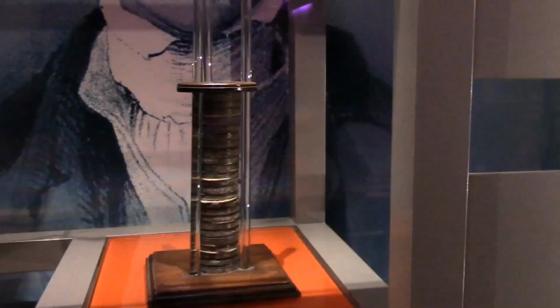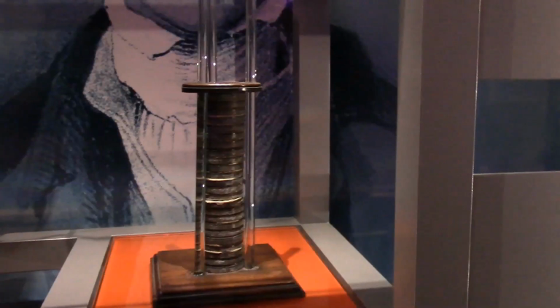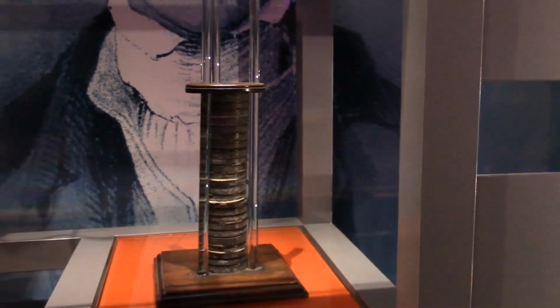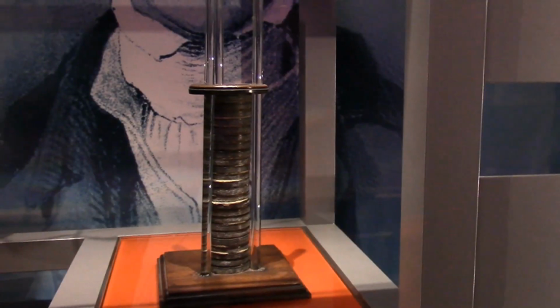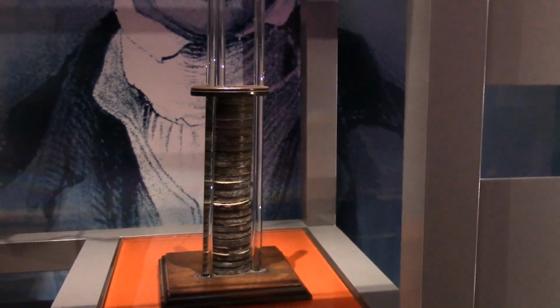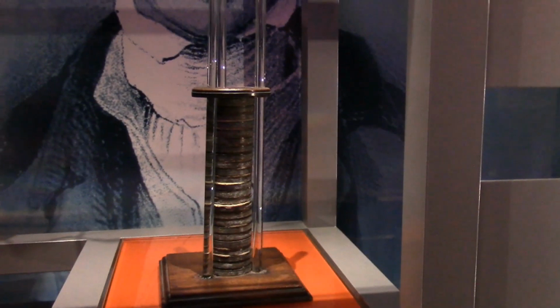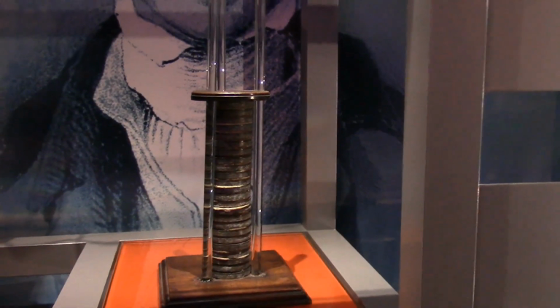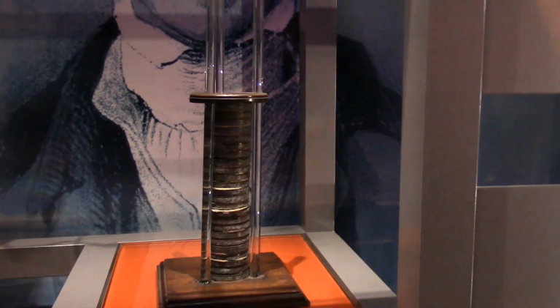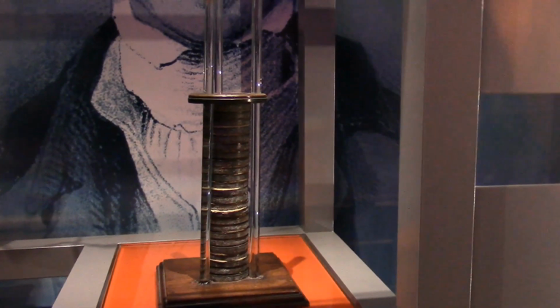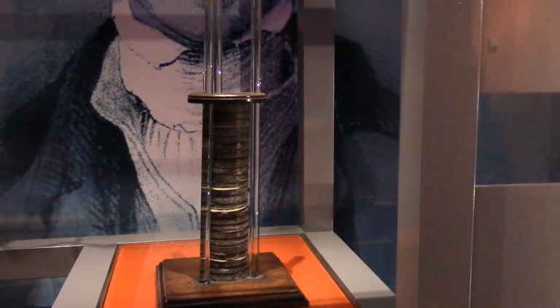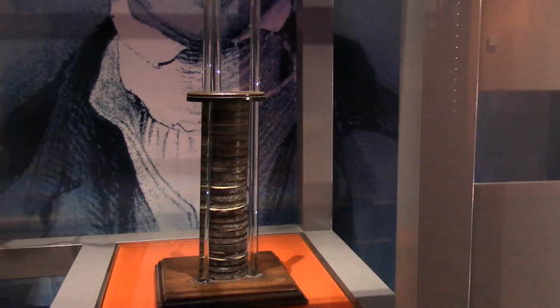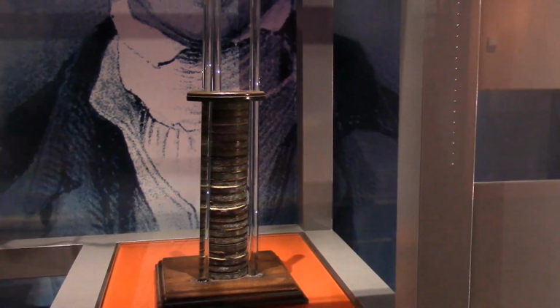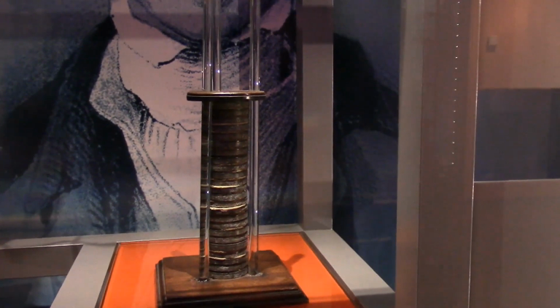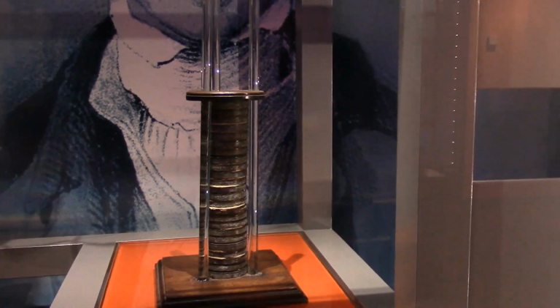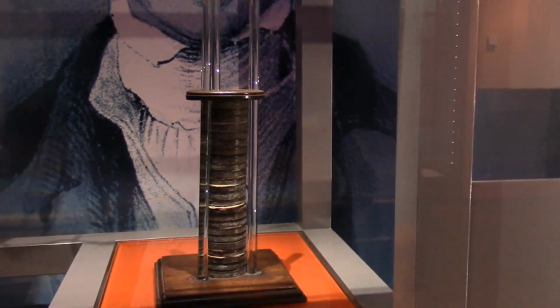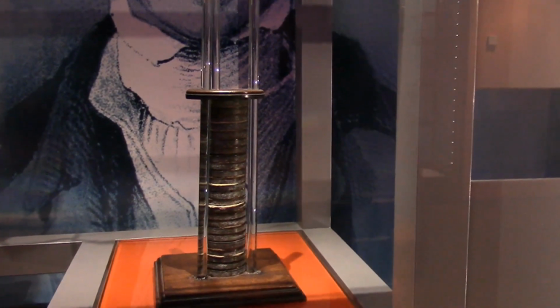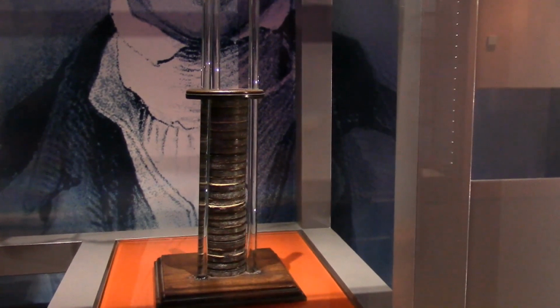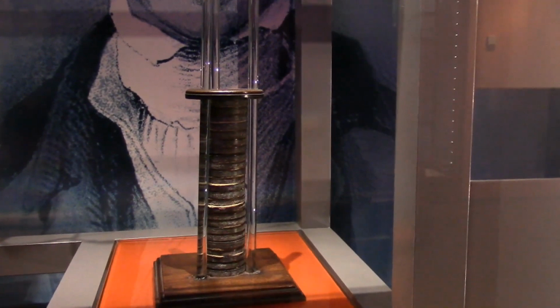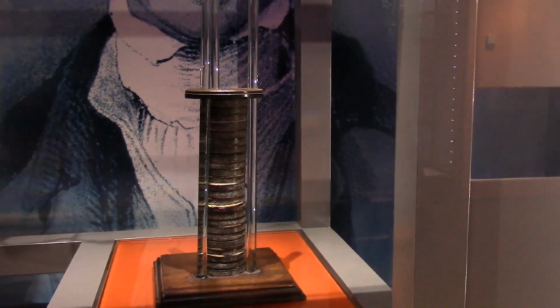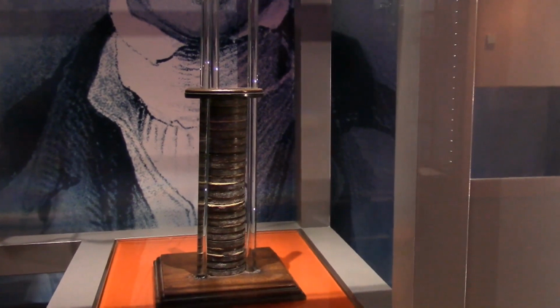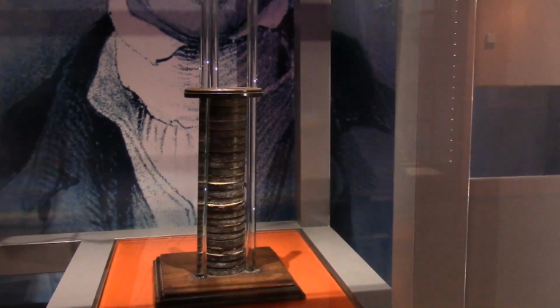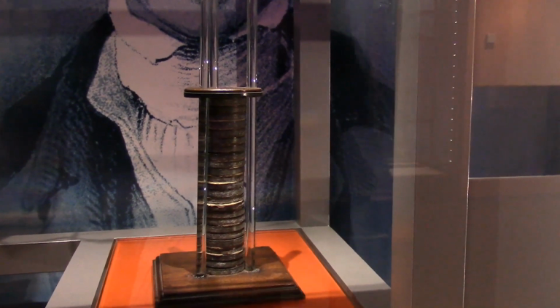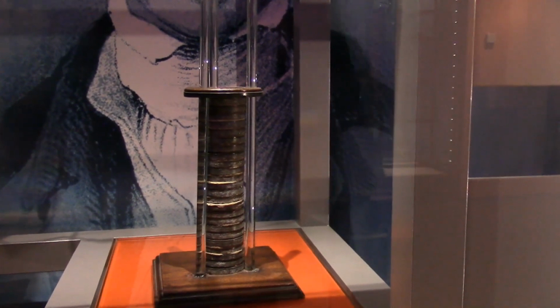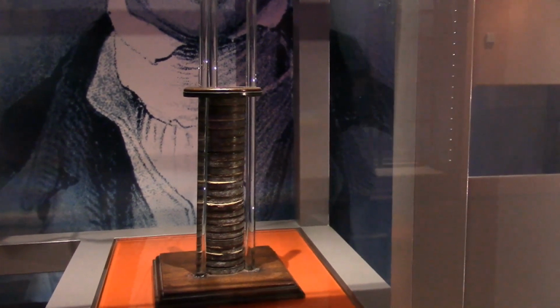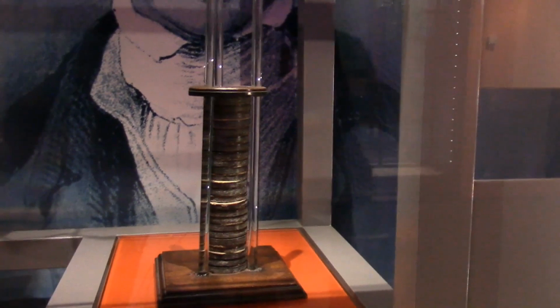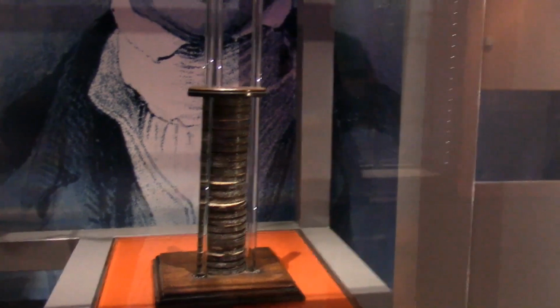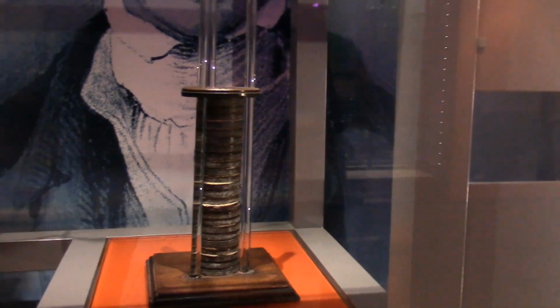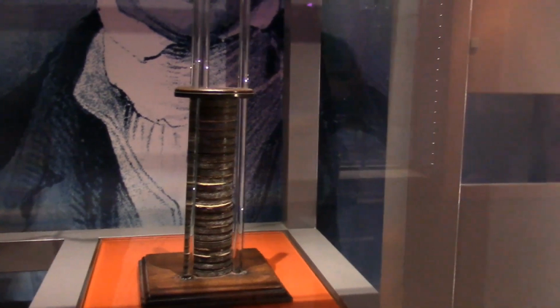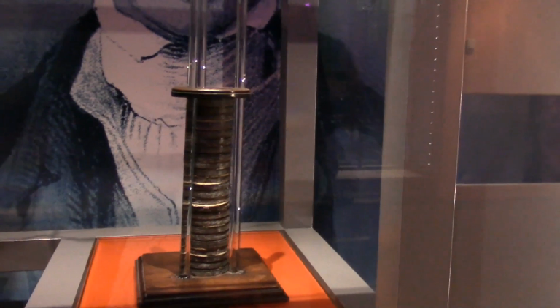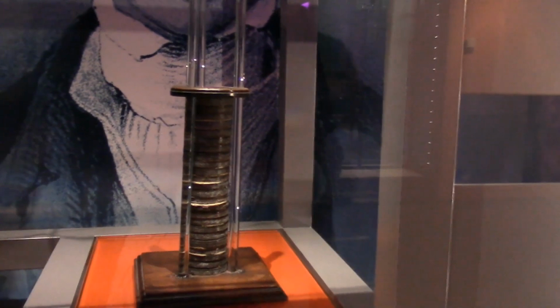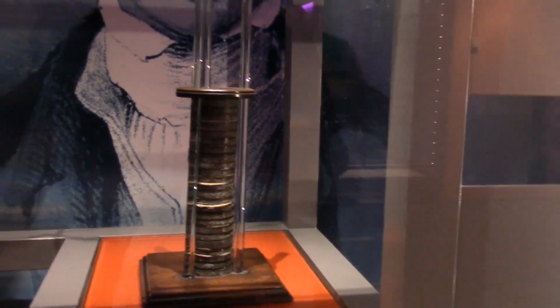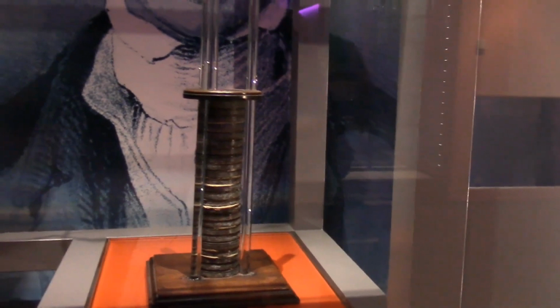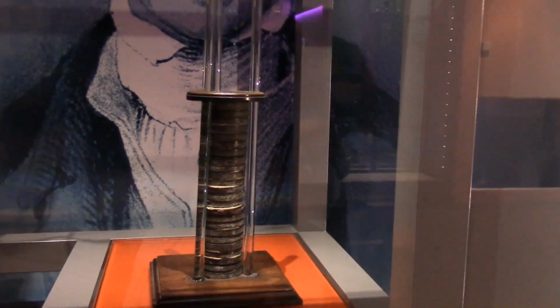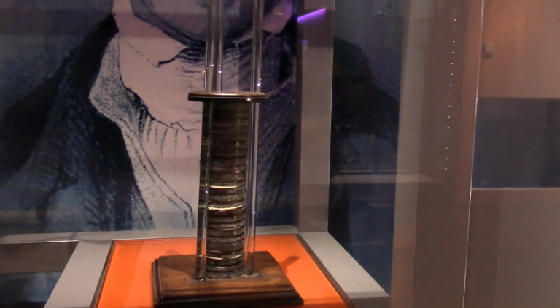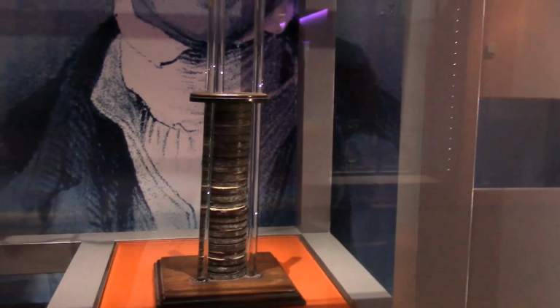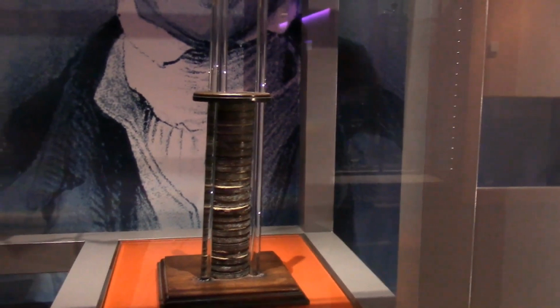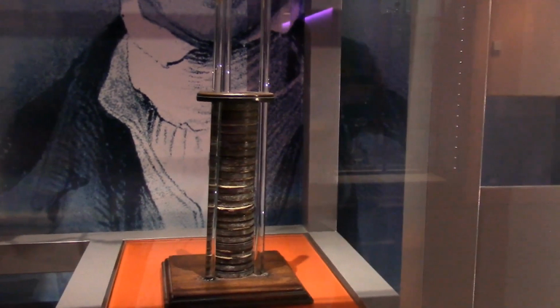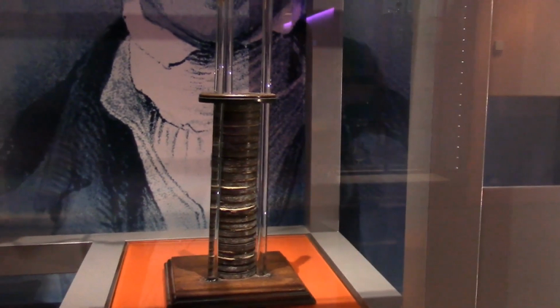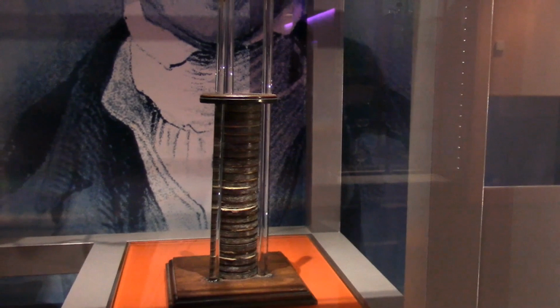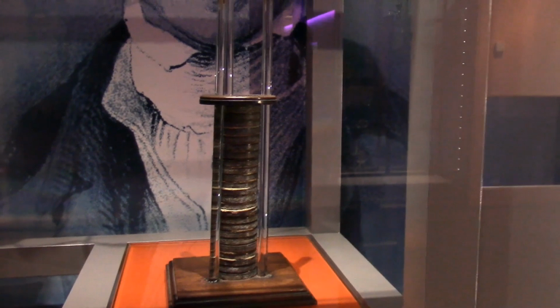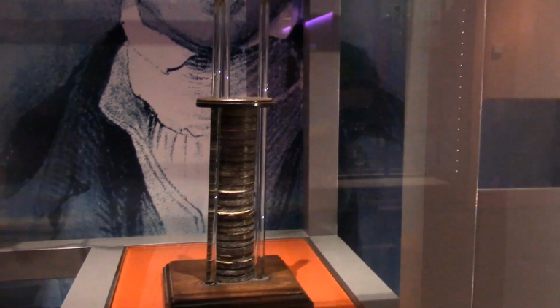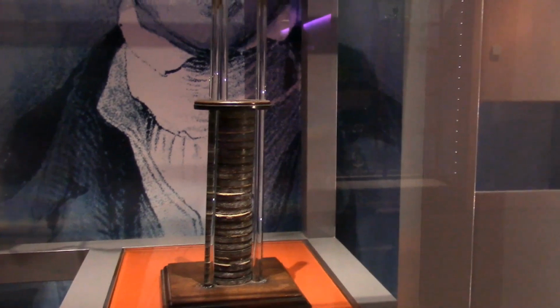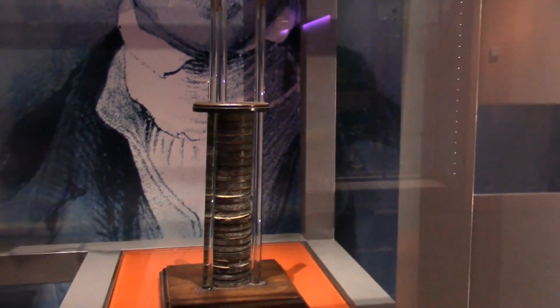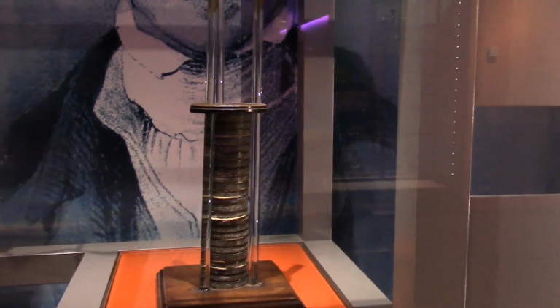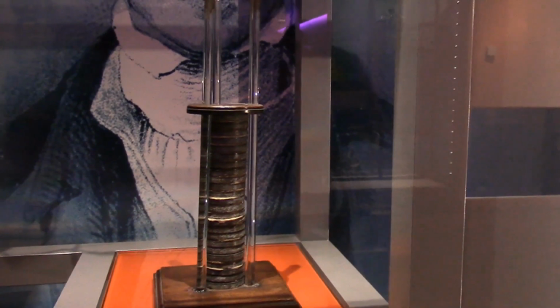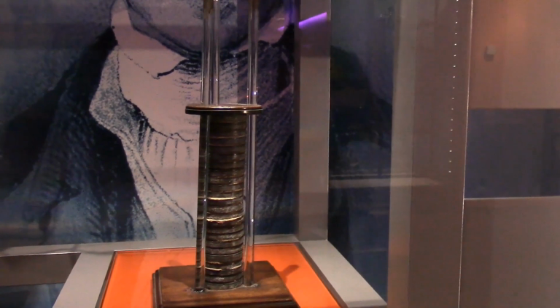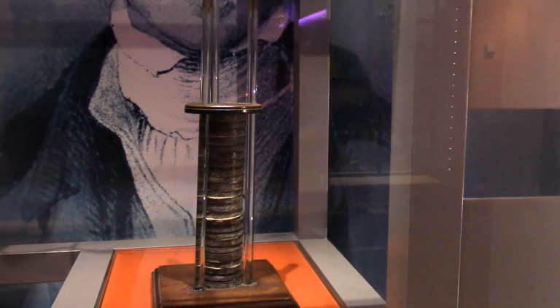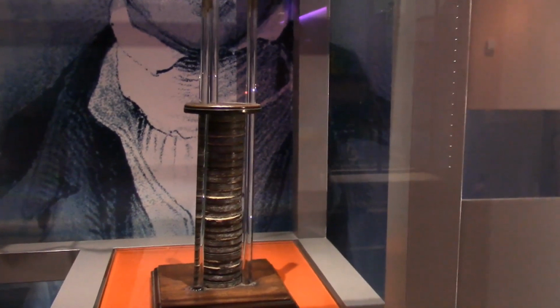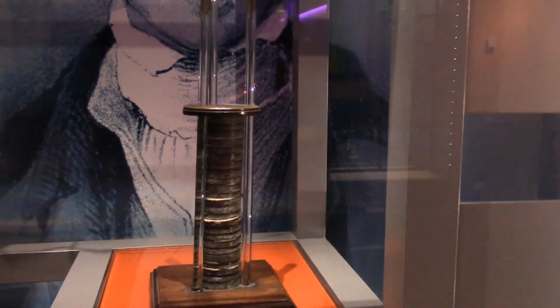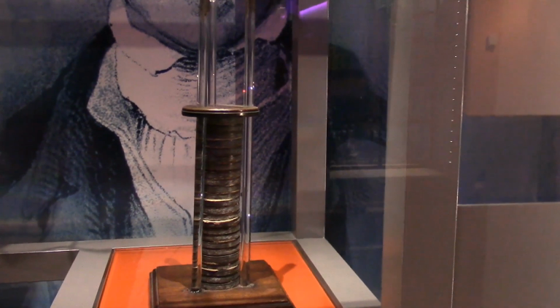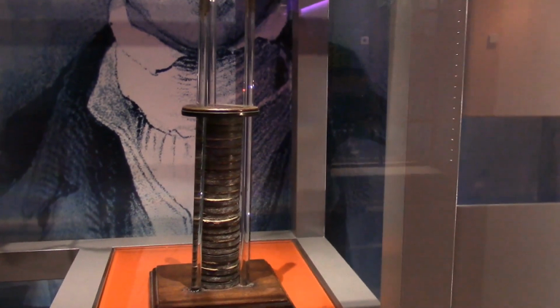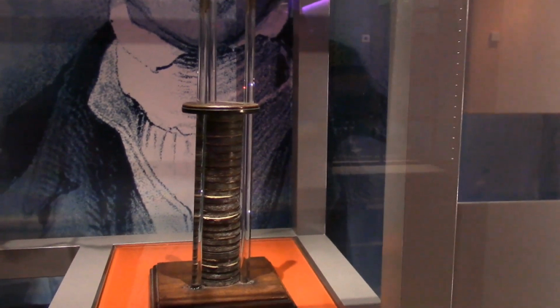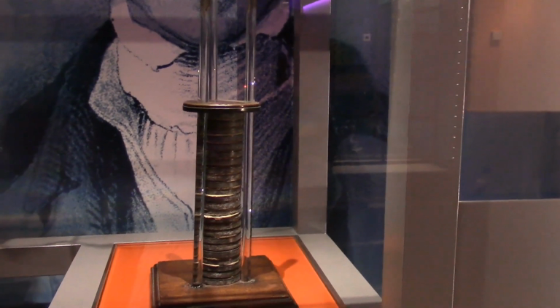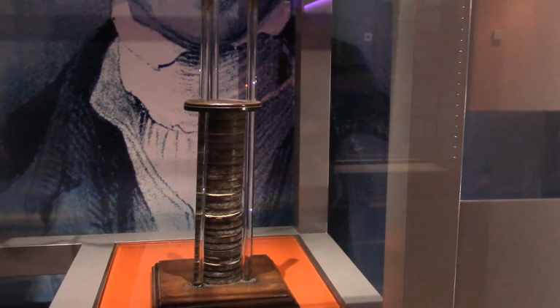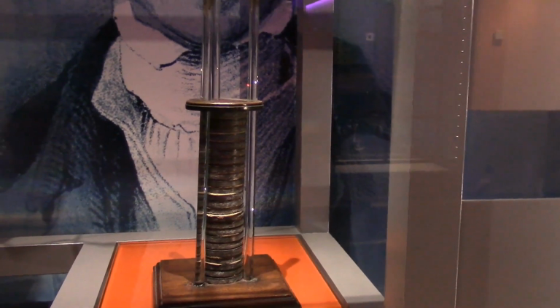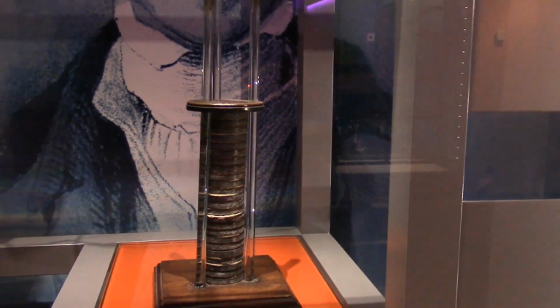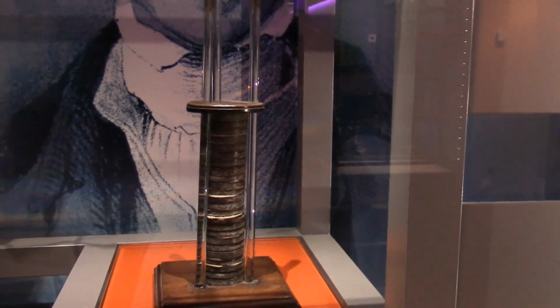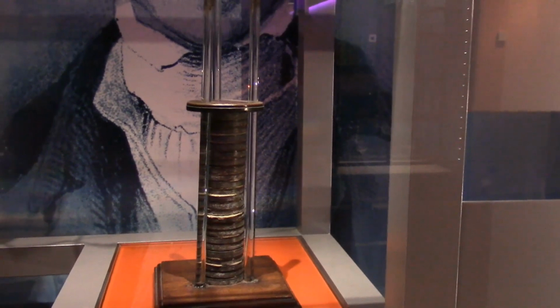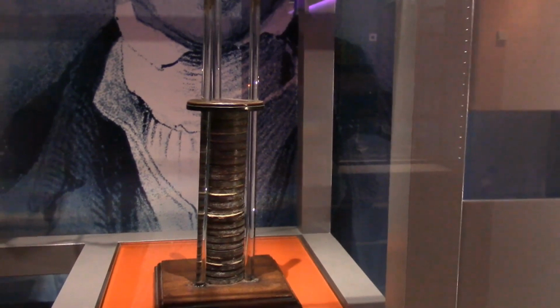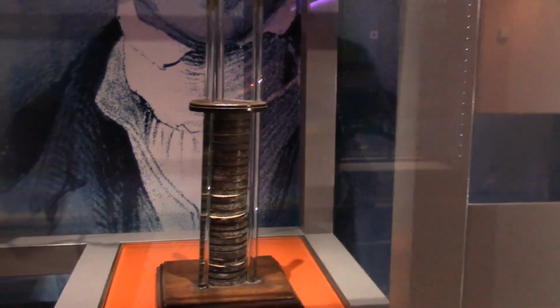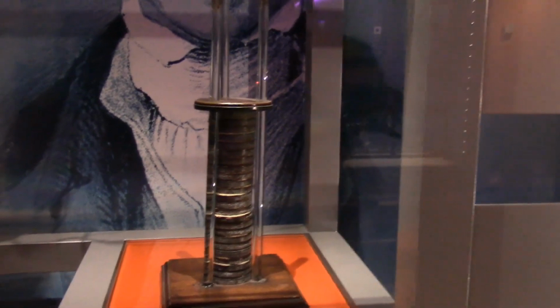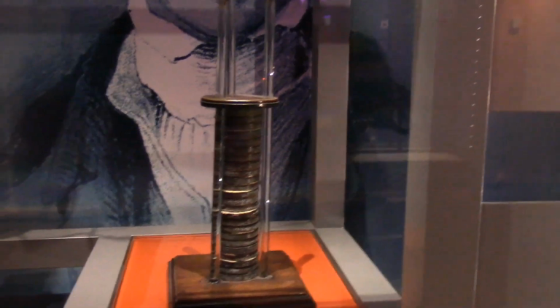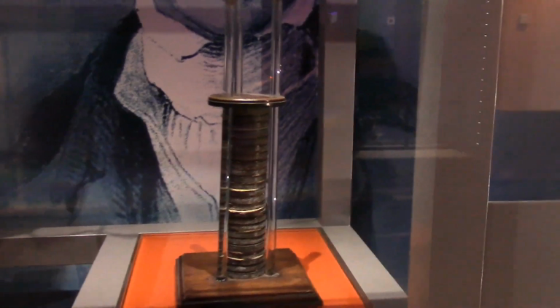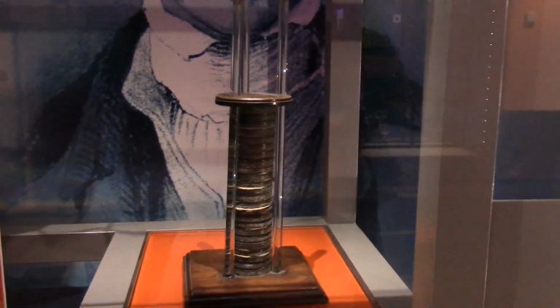This is one of the first electric batteries ever built. It was built by Alessandro Volta and given to Michael Faraday in 1799.